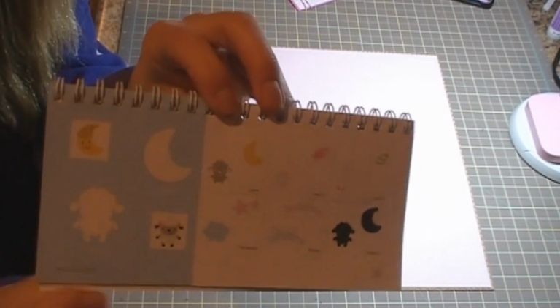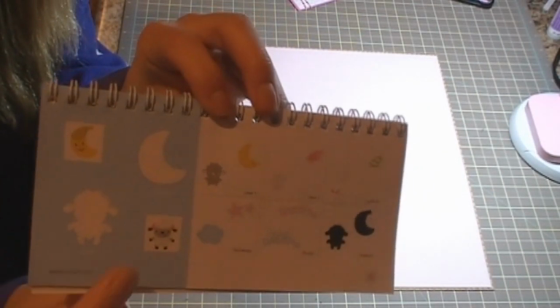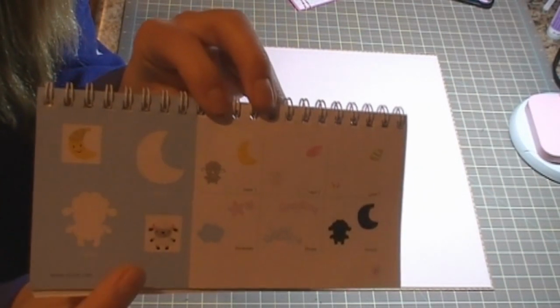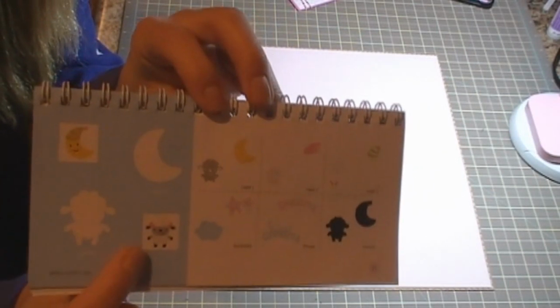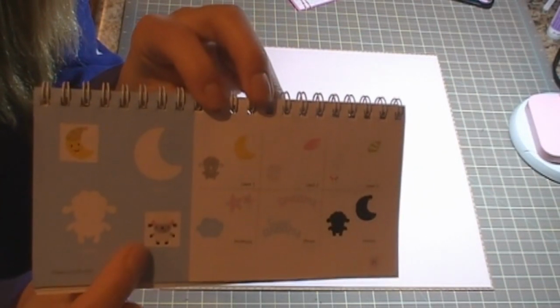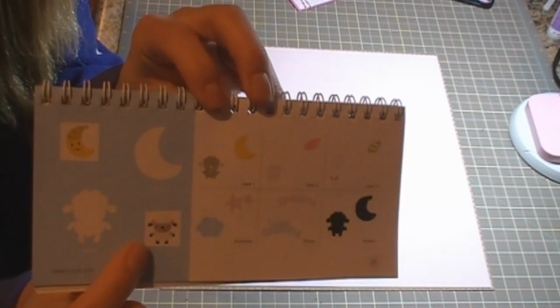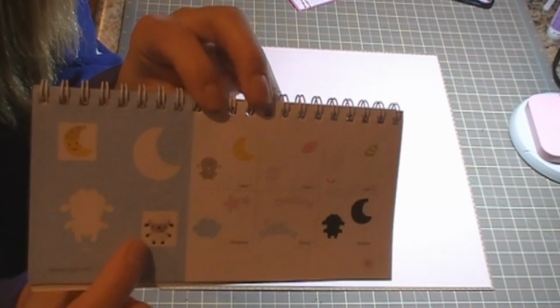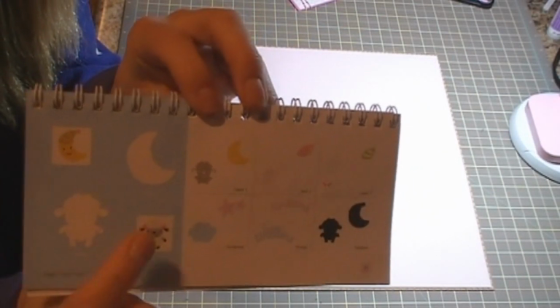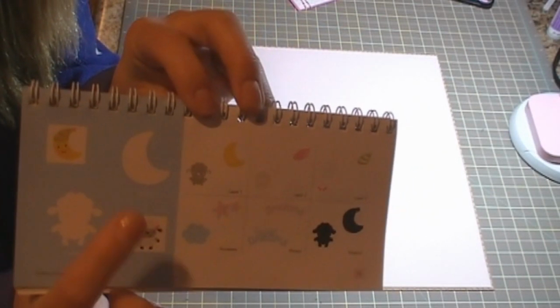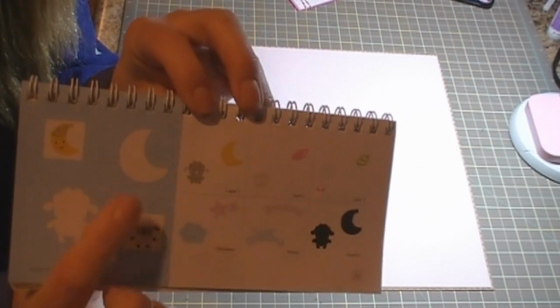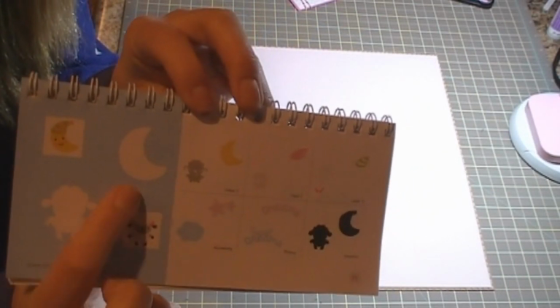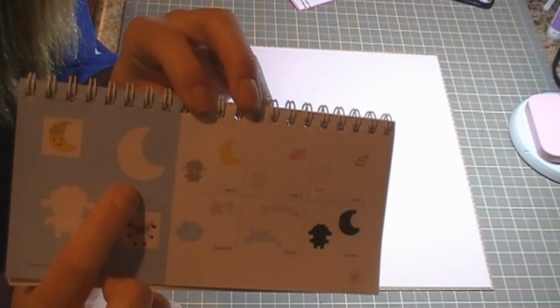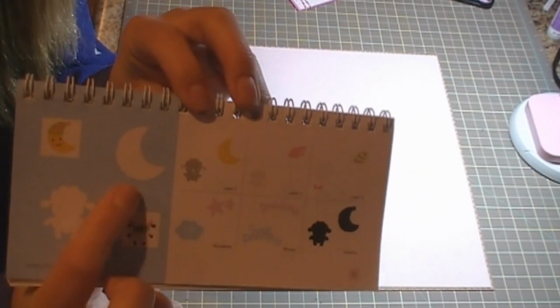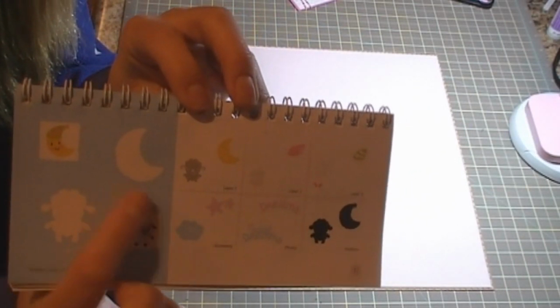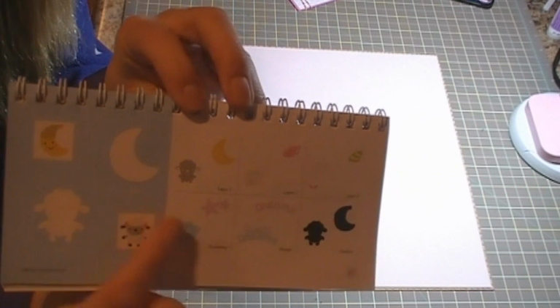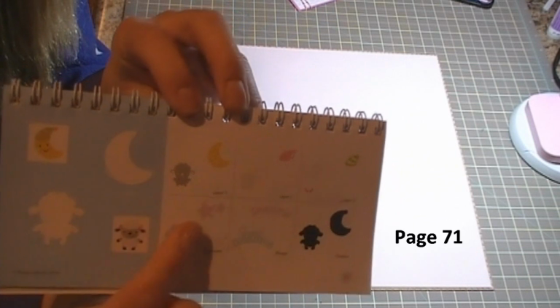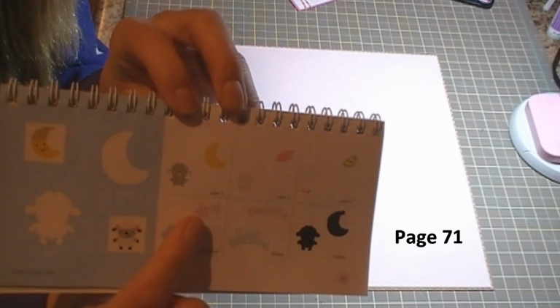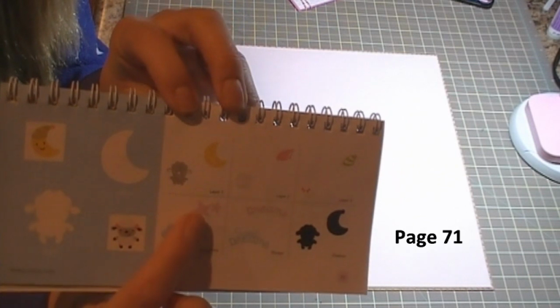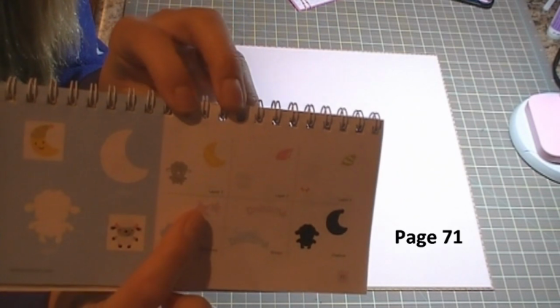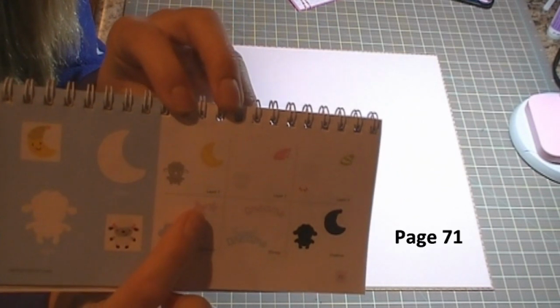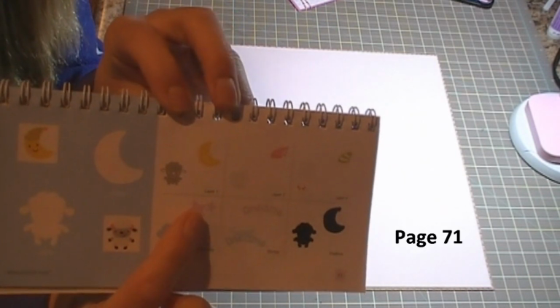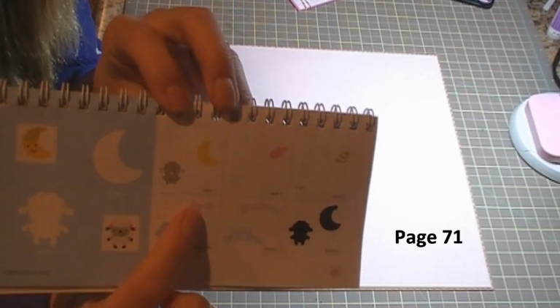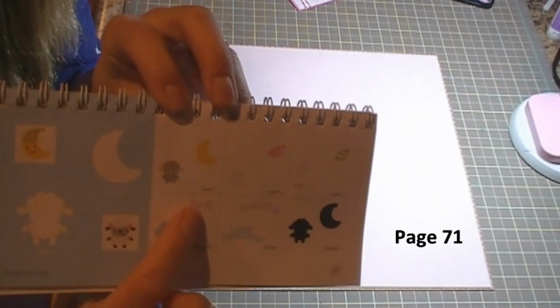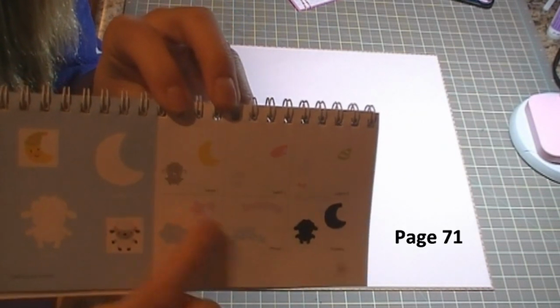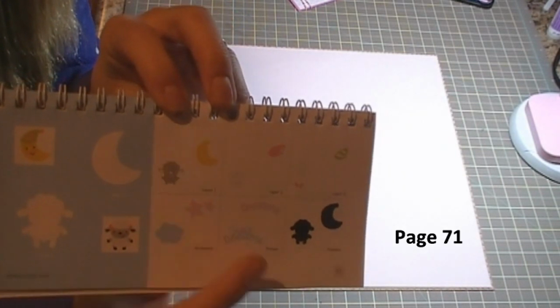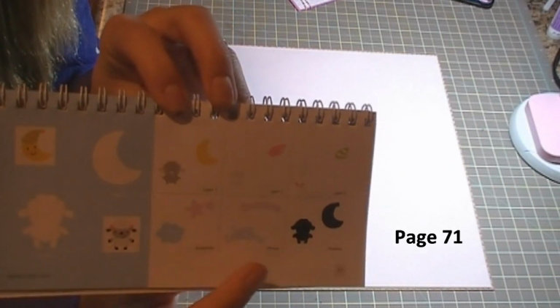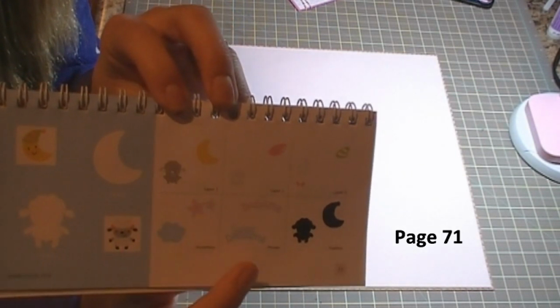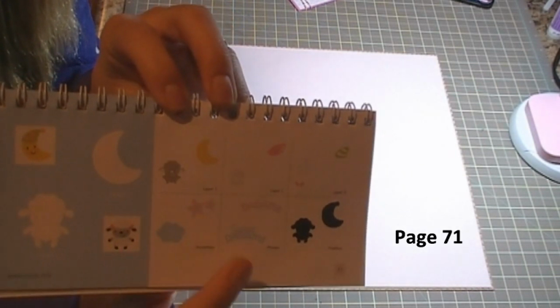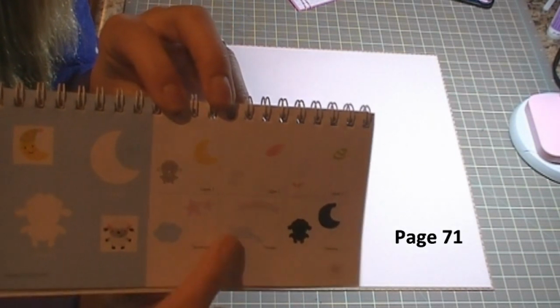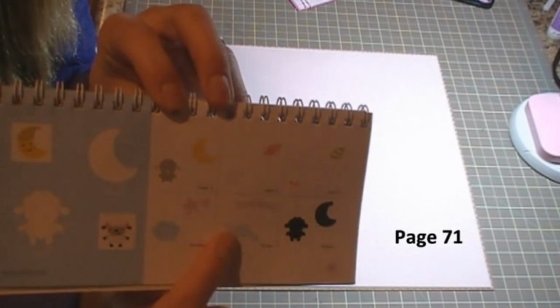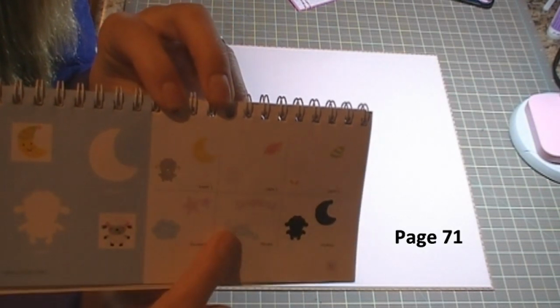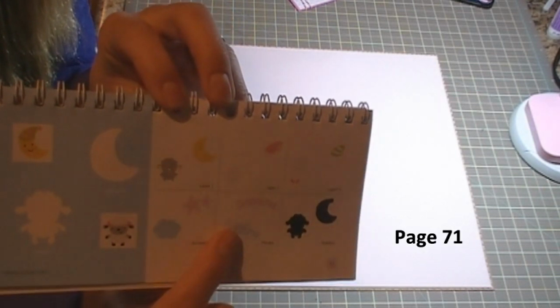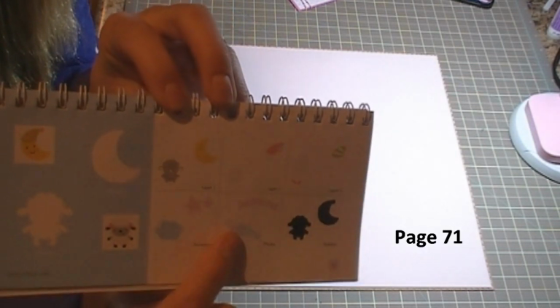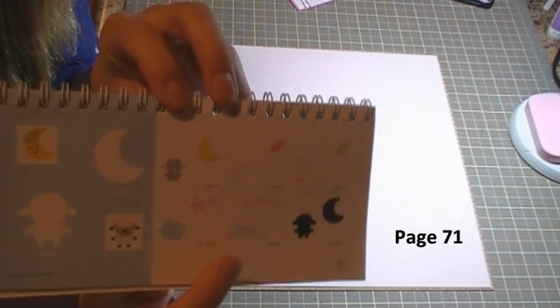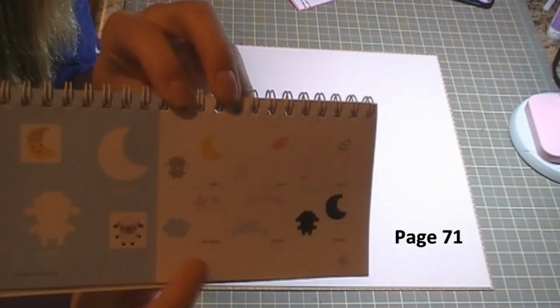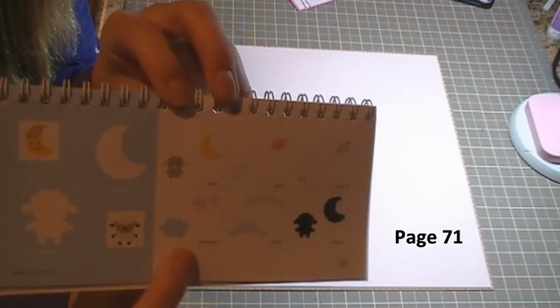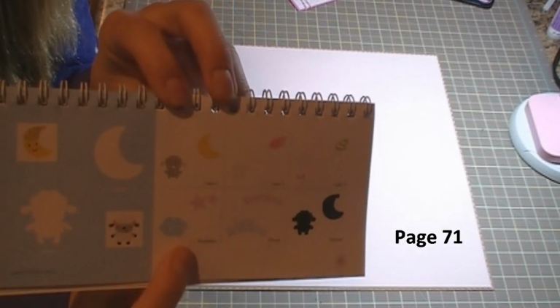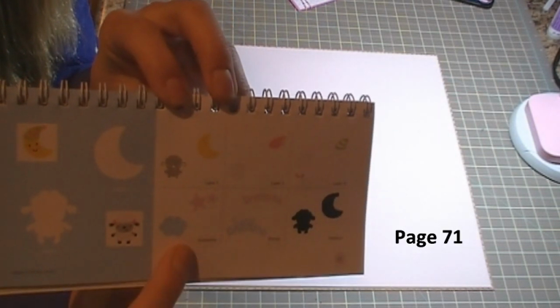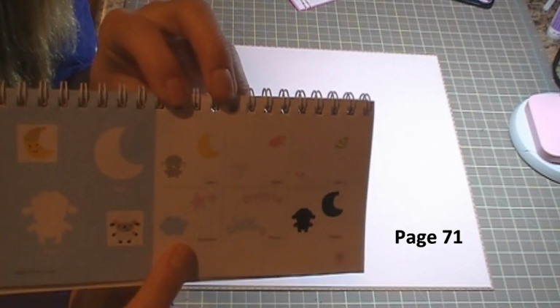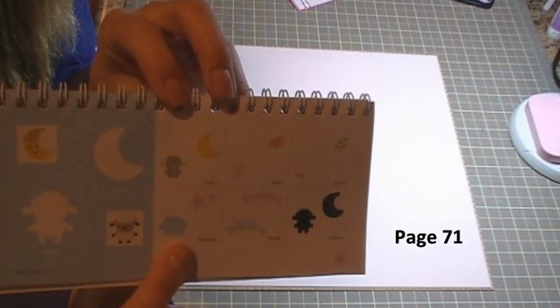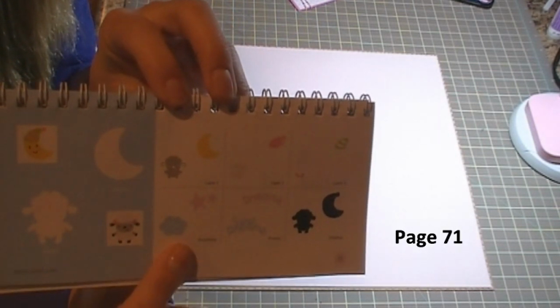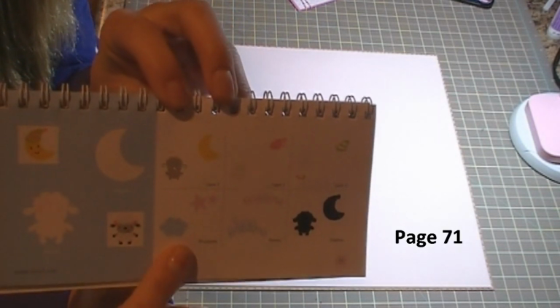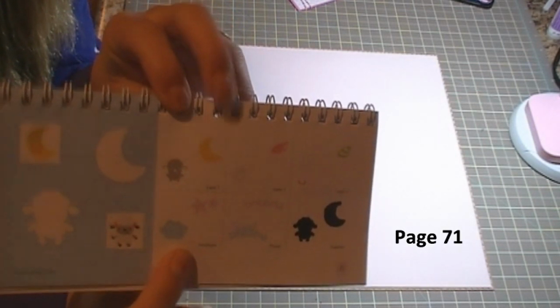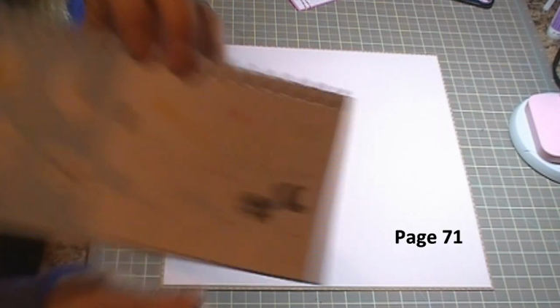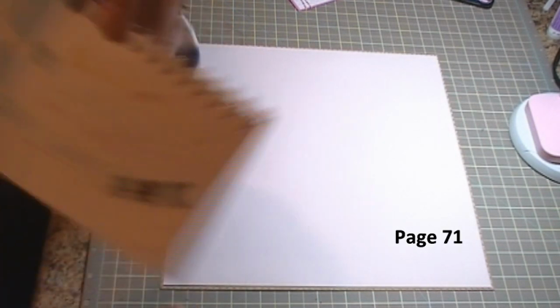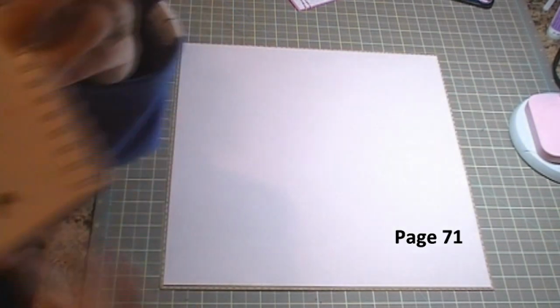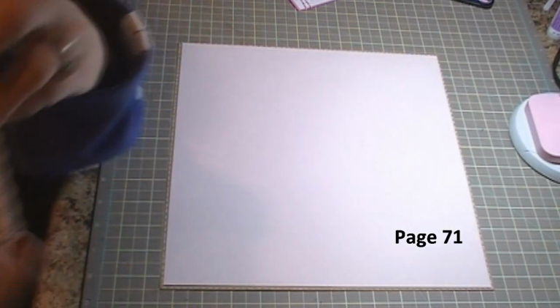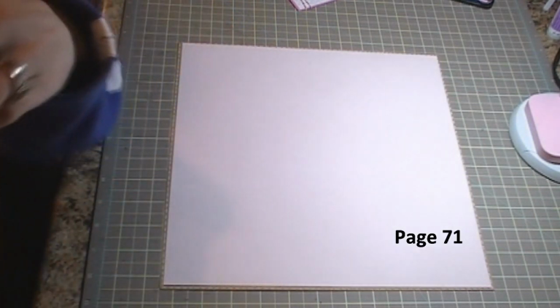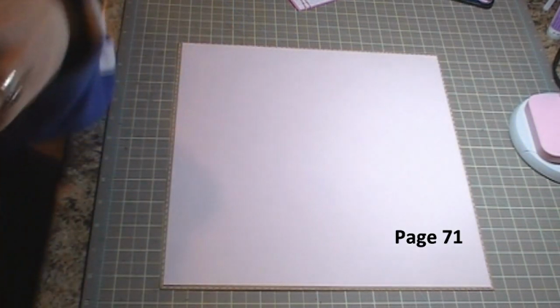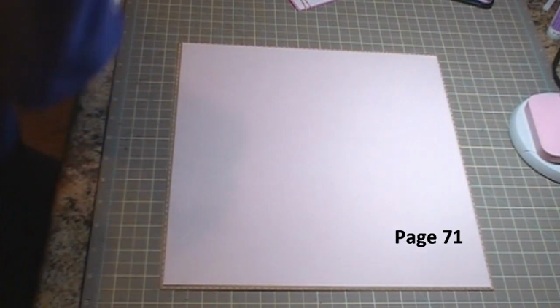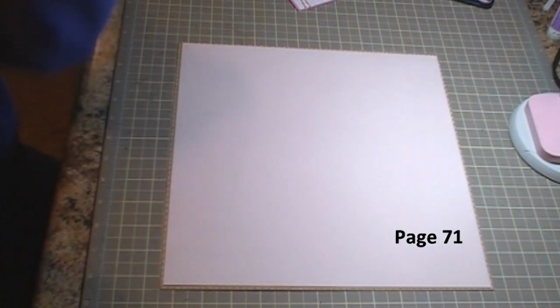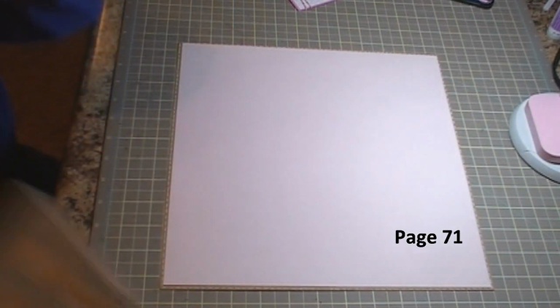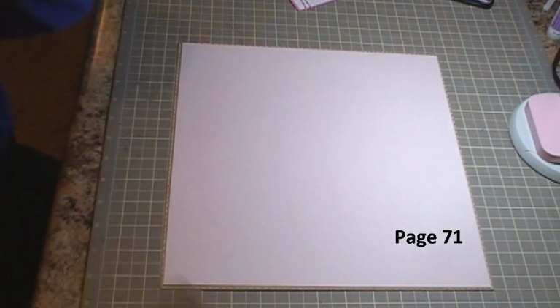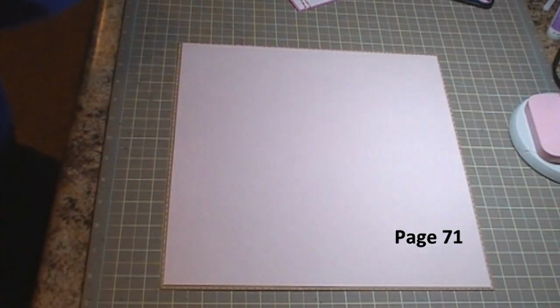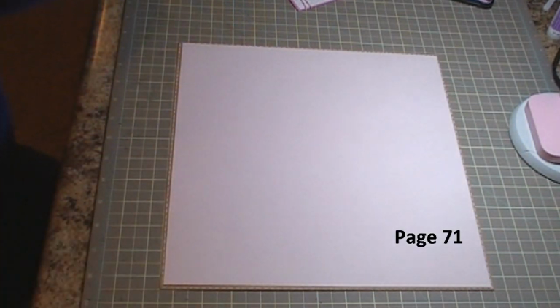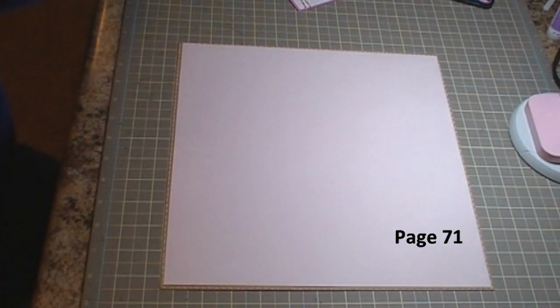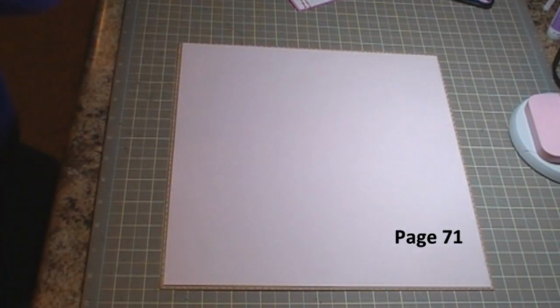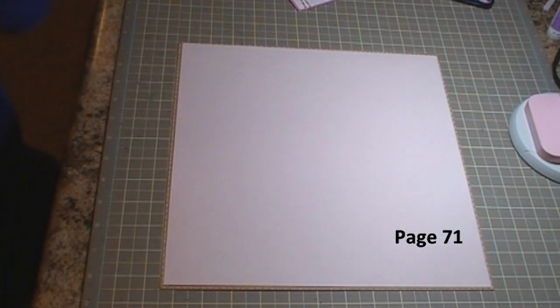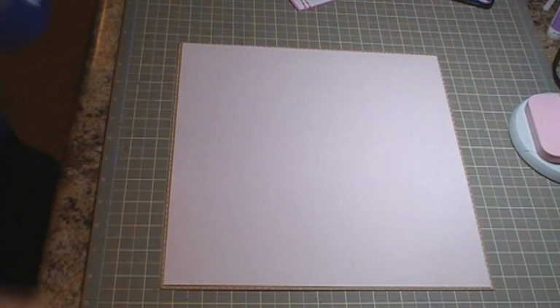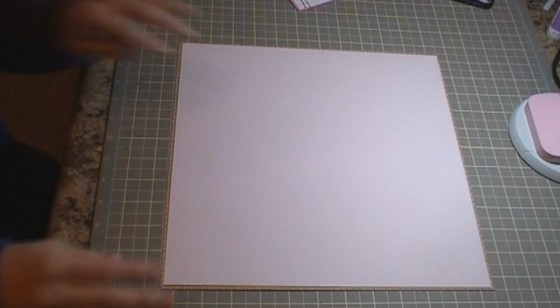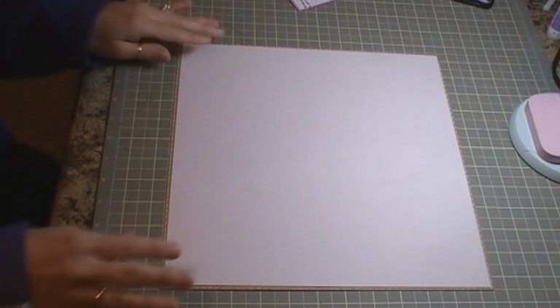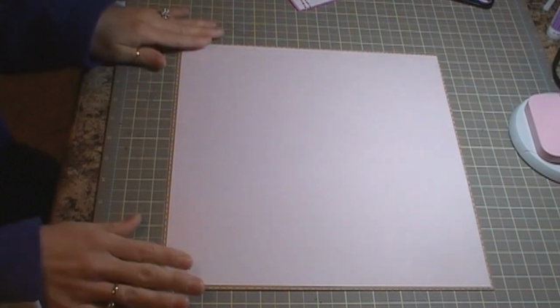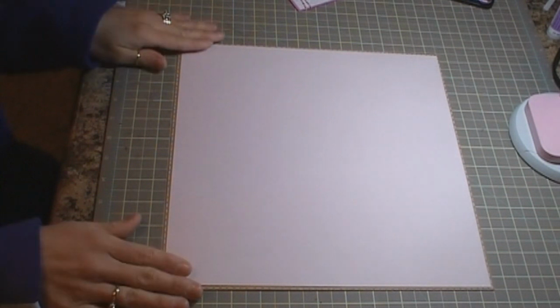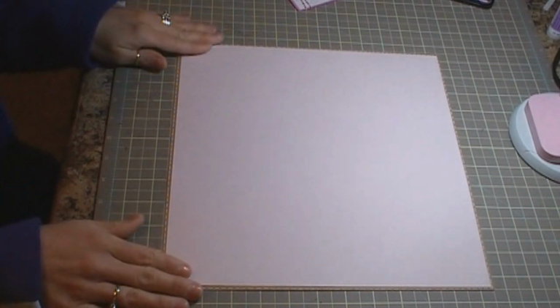I cut the lamb, the moon, the stars, the phrase, and the cloud, and I'll give you all those measurements as we go along.